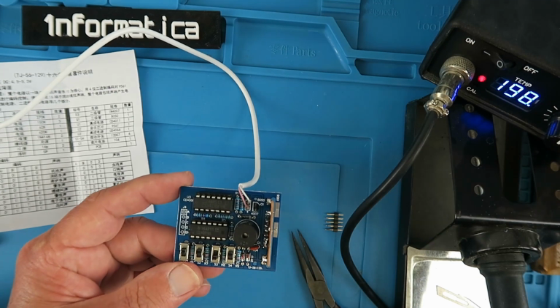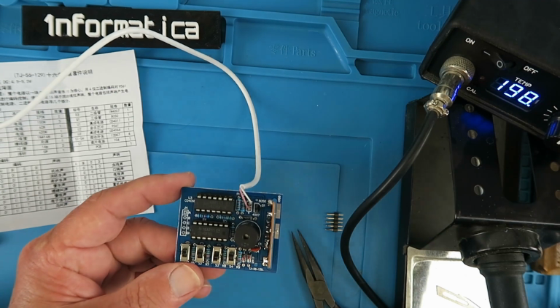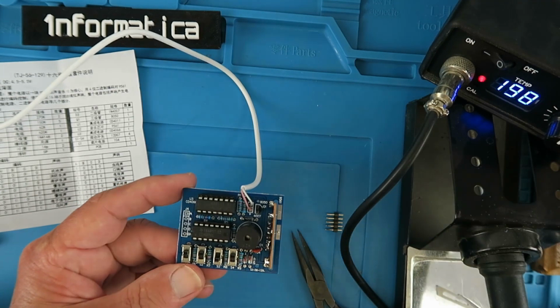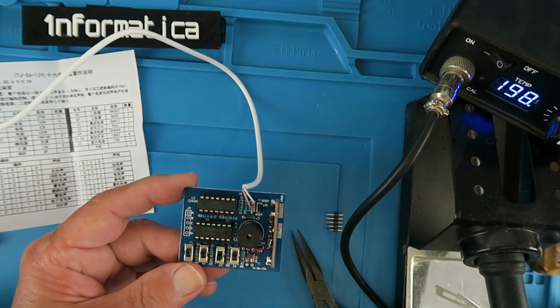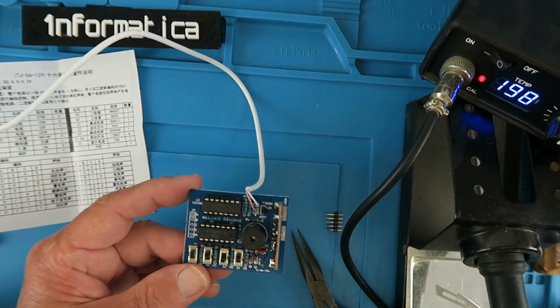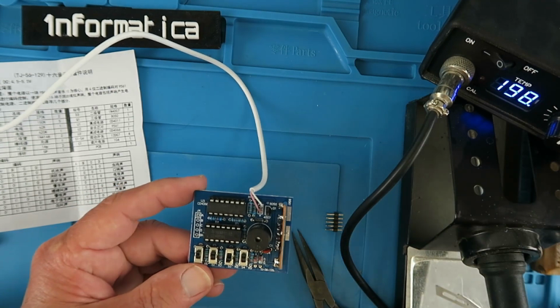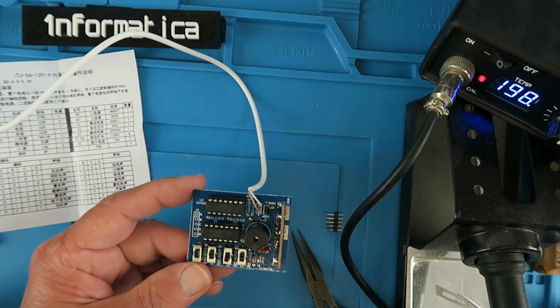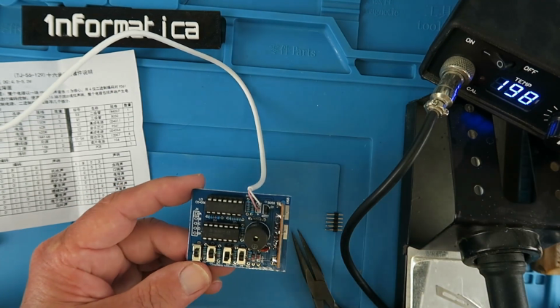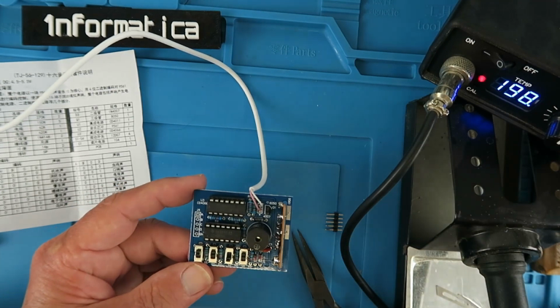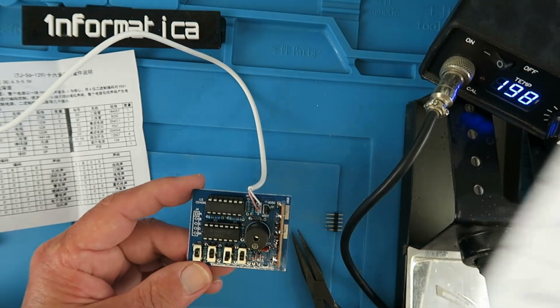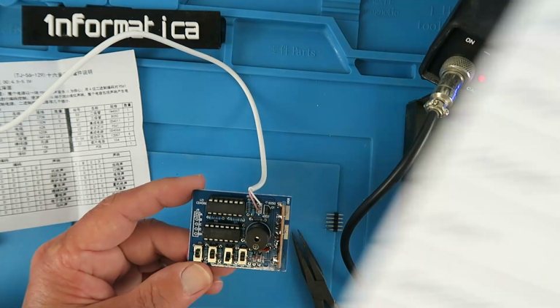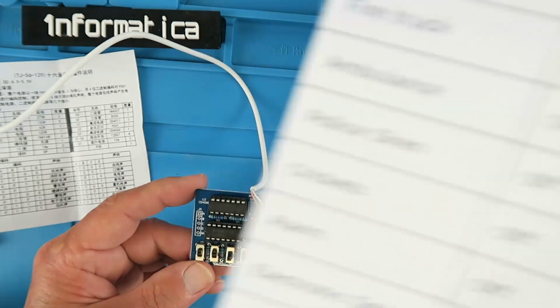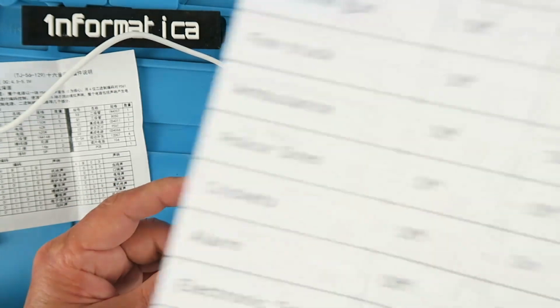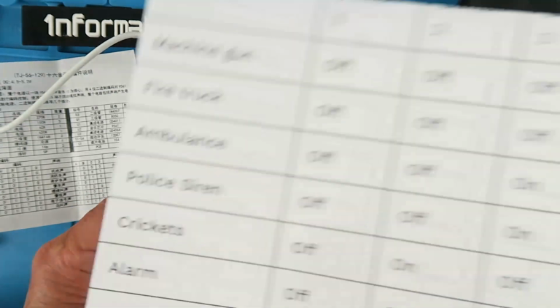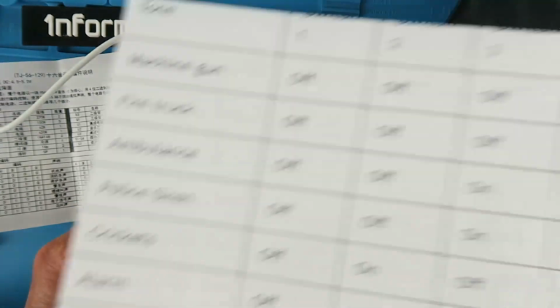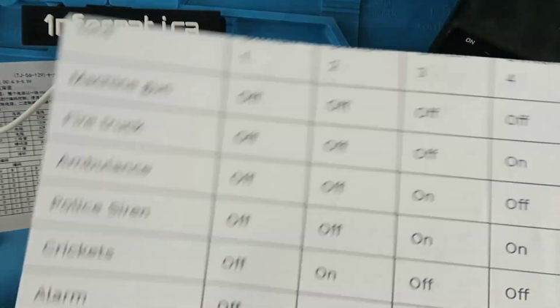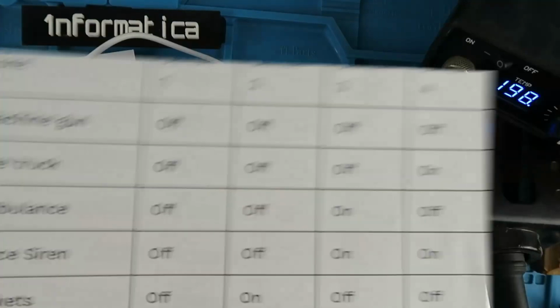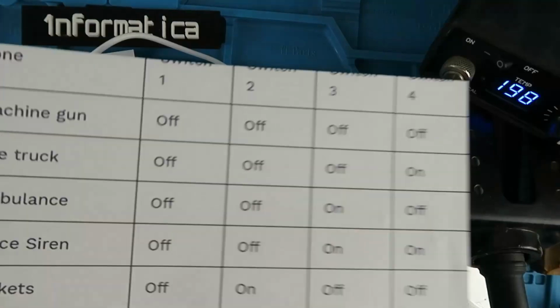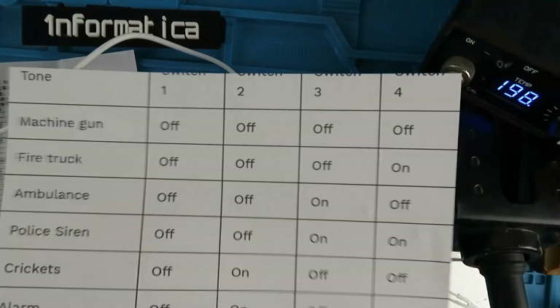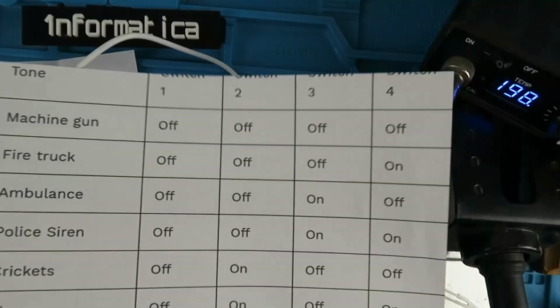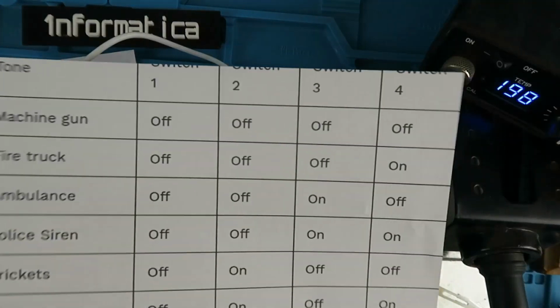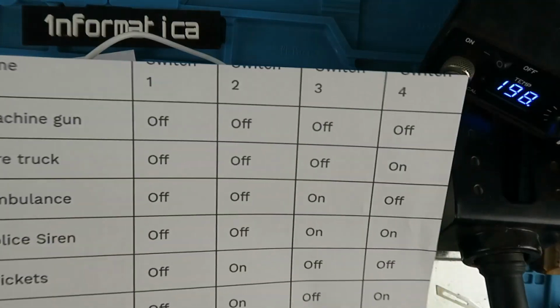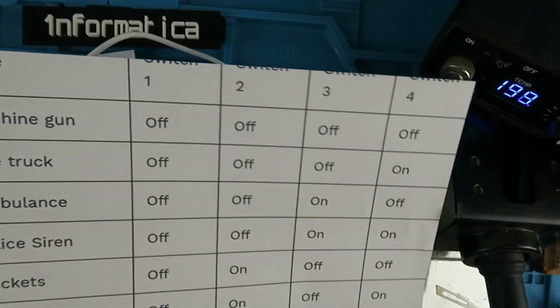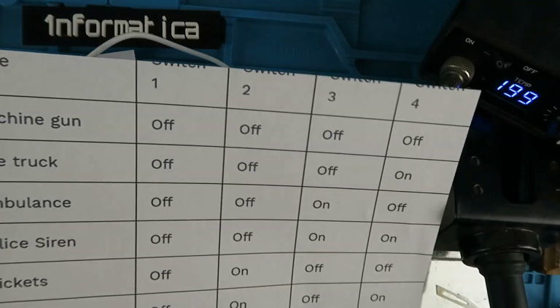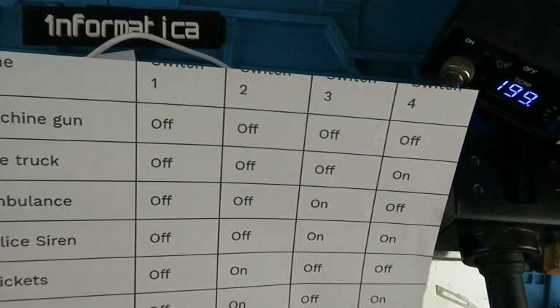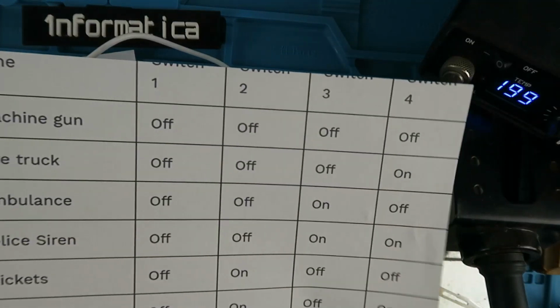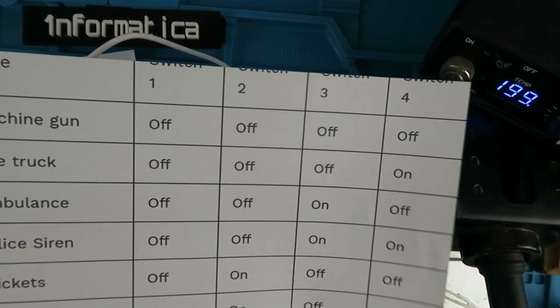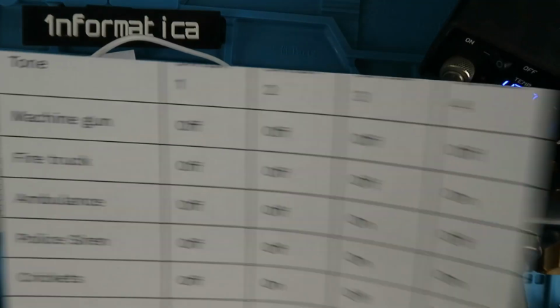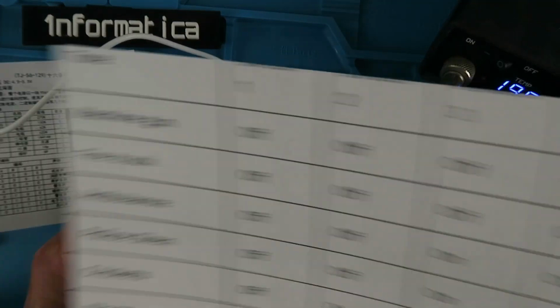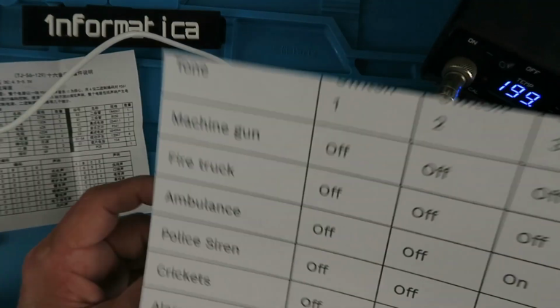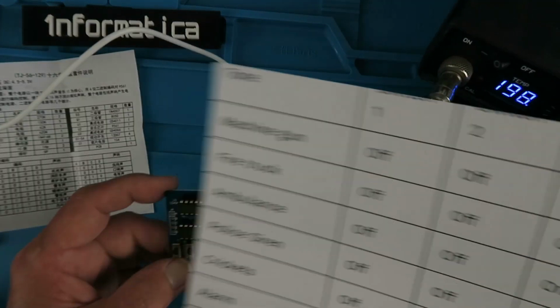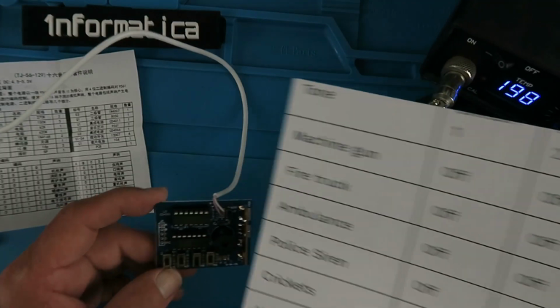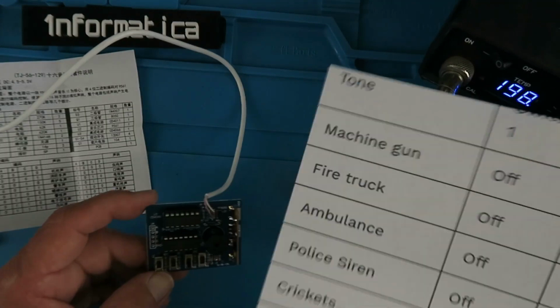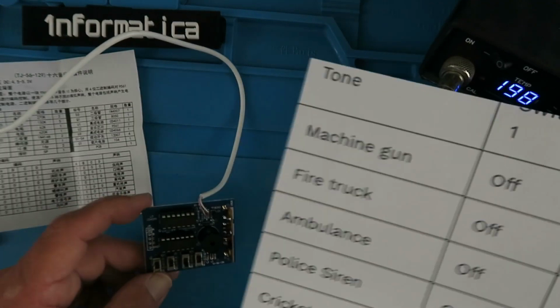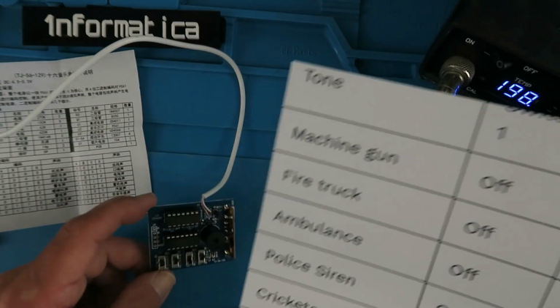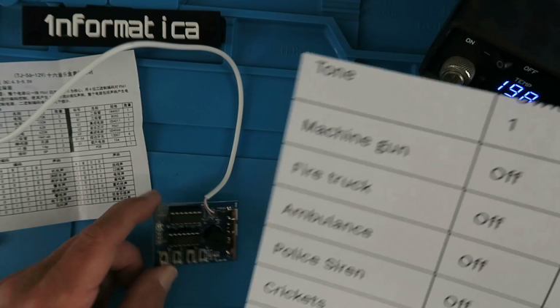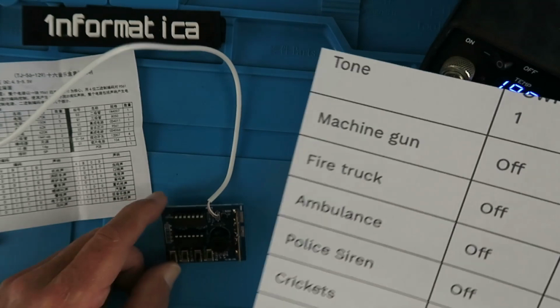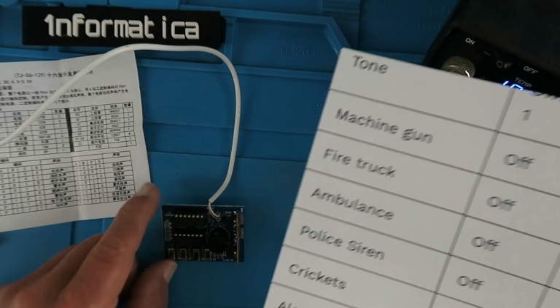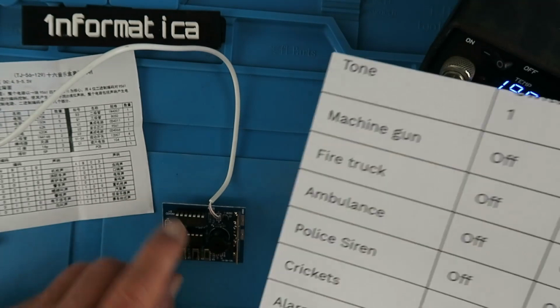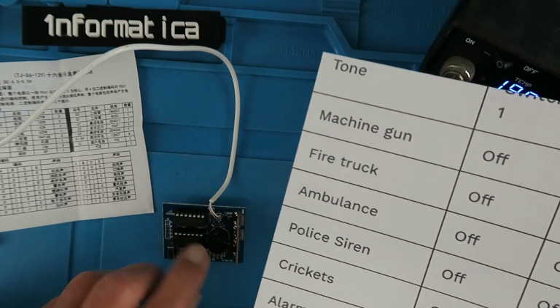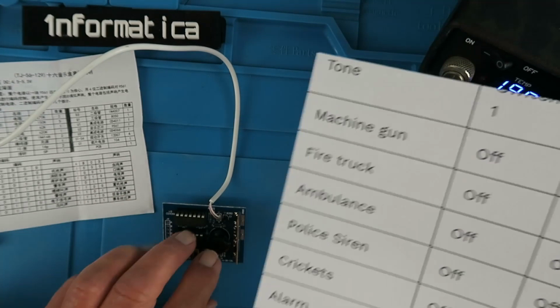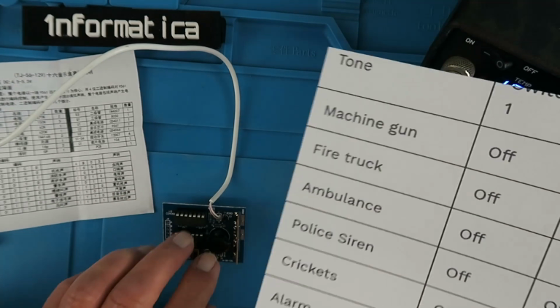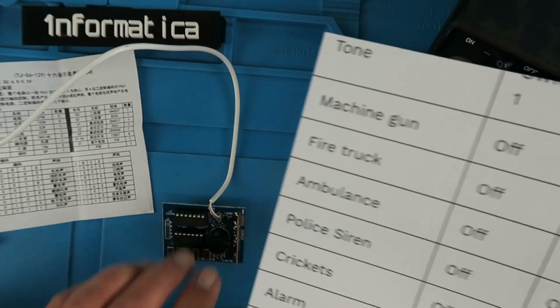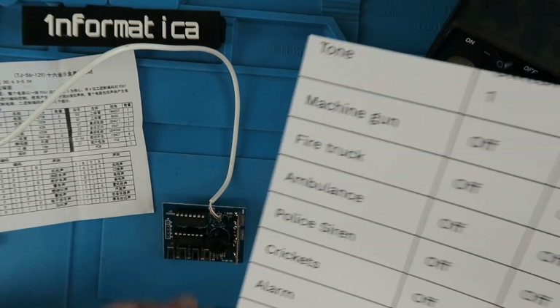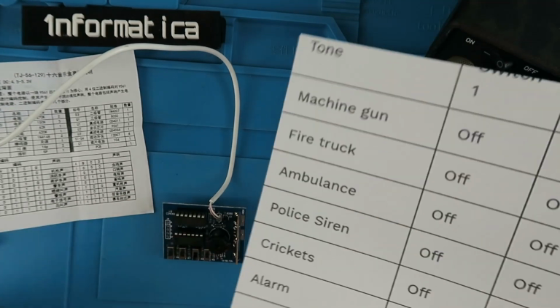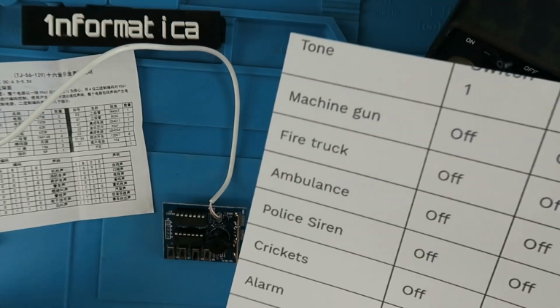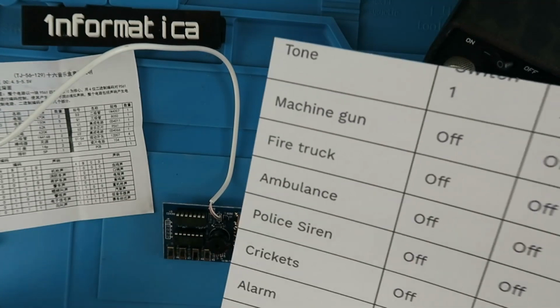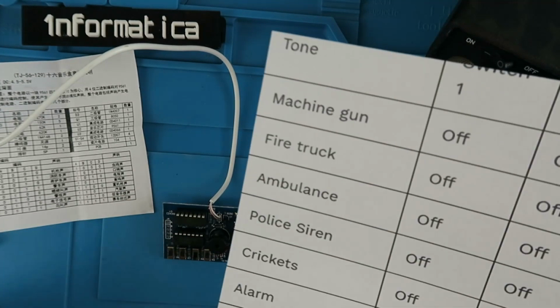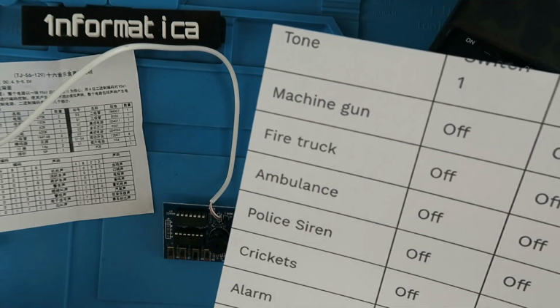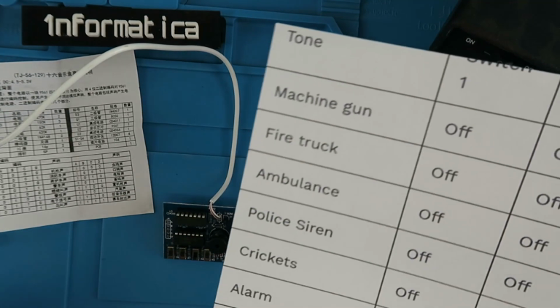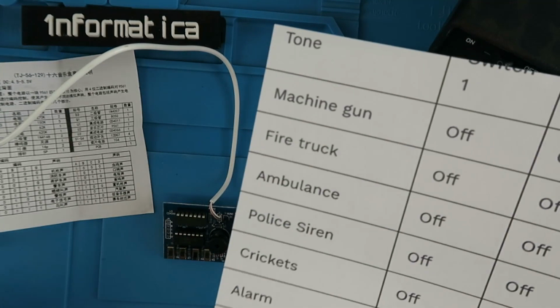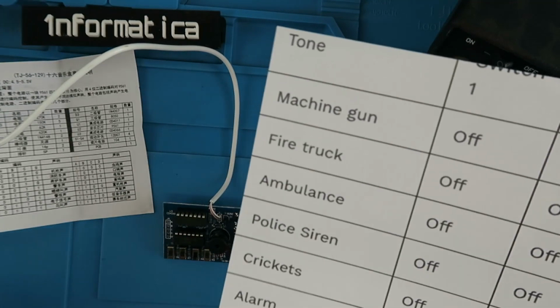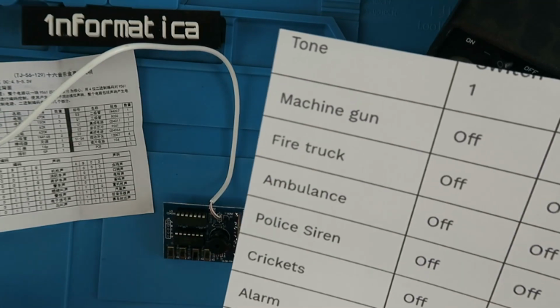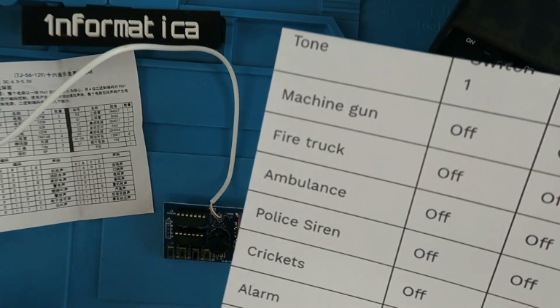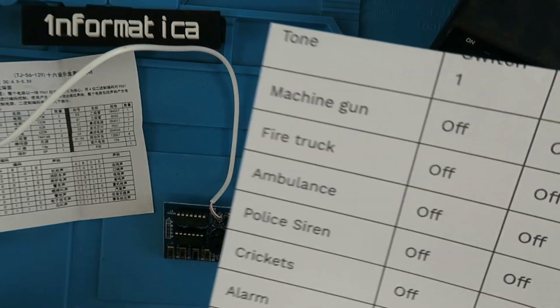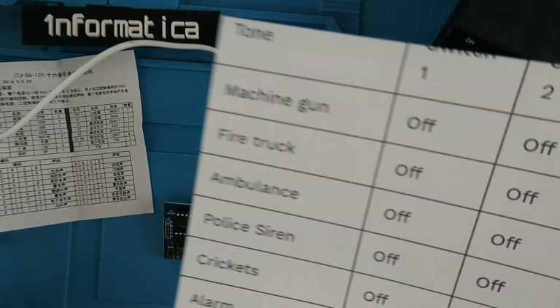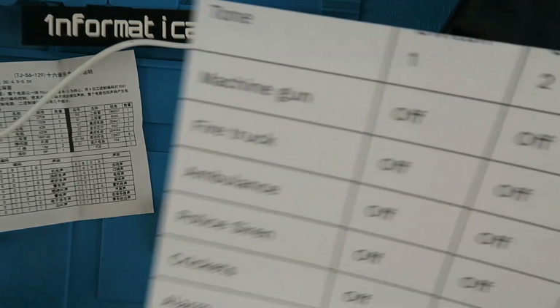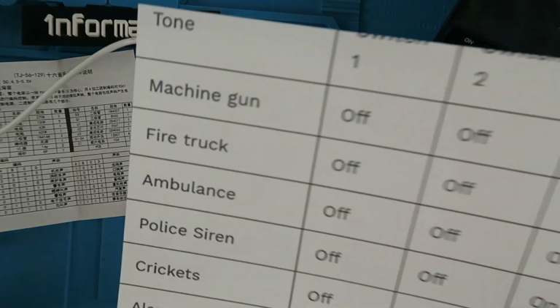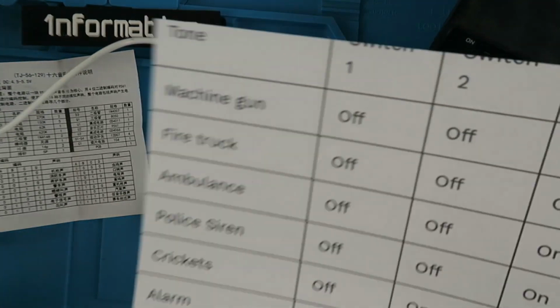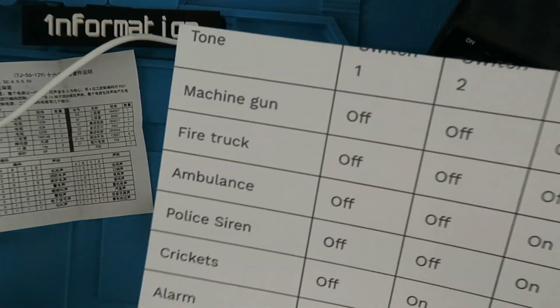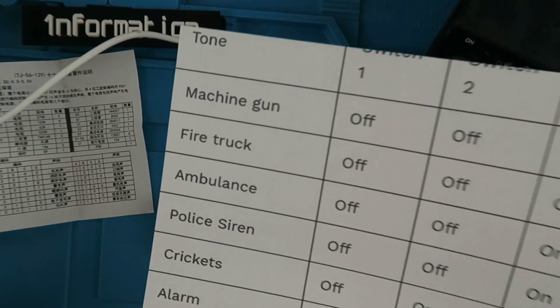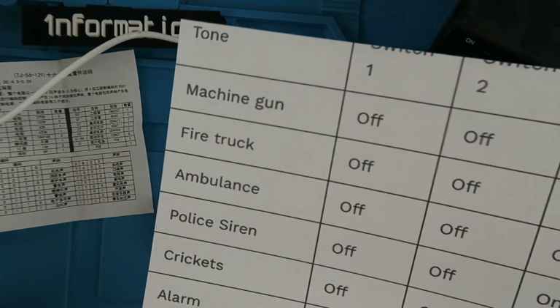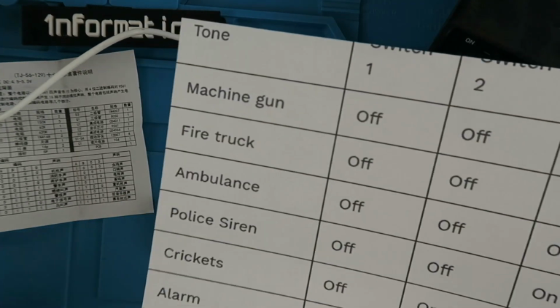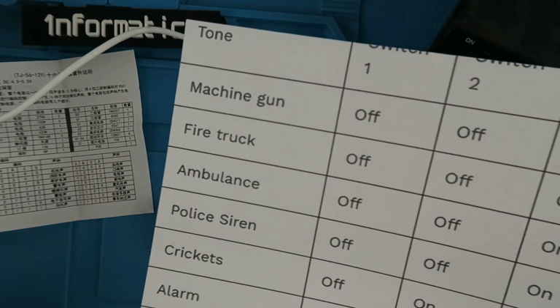This should give us the ambulance. And no I'm not reading Chinese — I've printed them all off. Let's just unplug that for a moment.